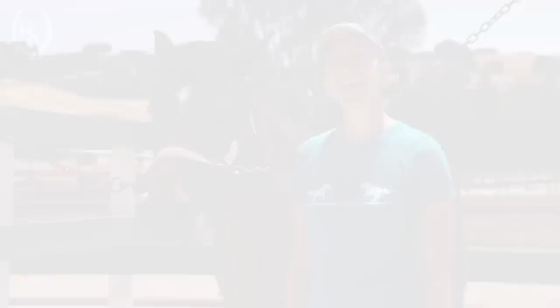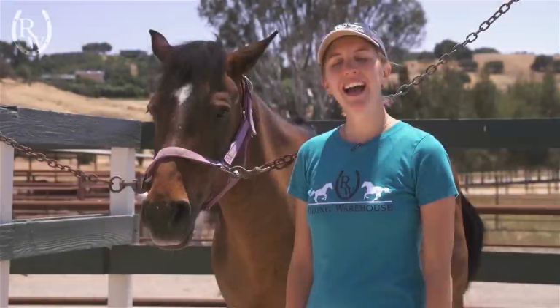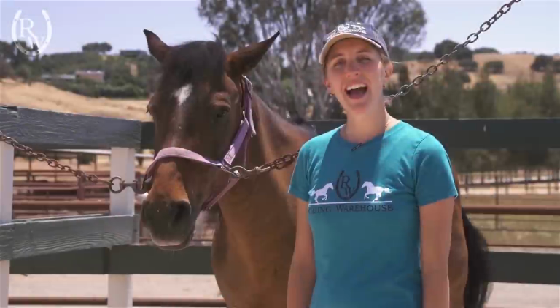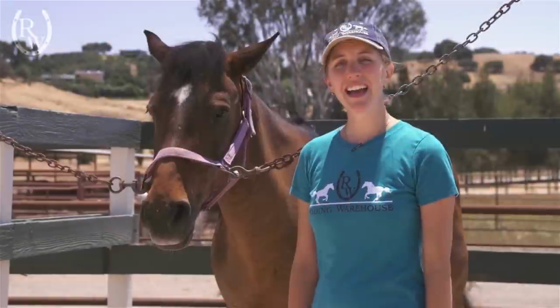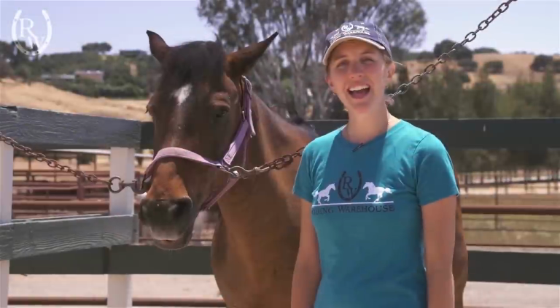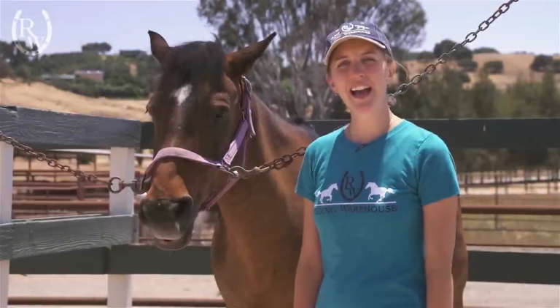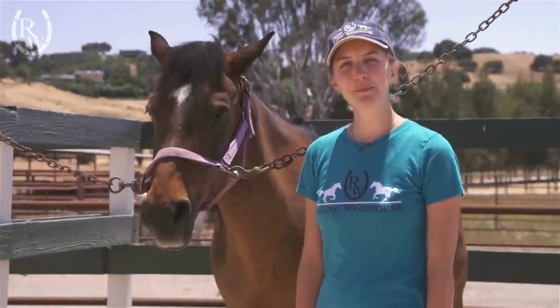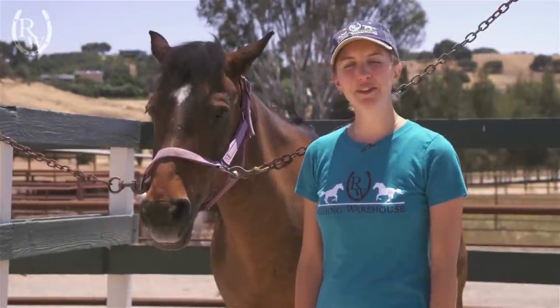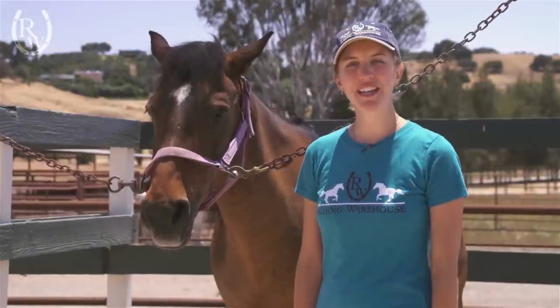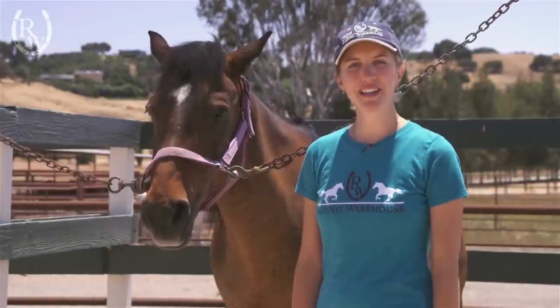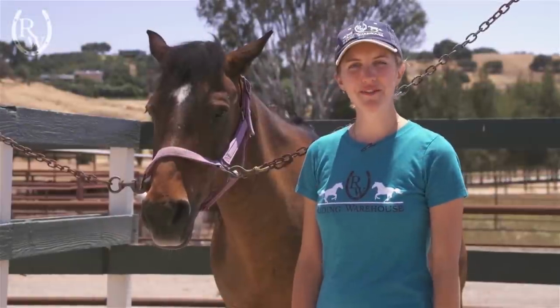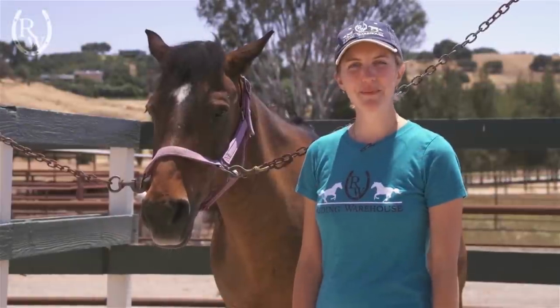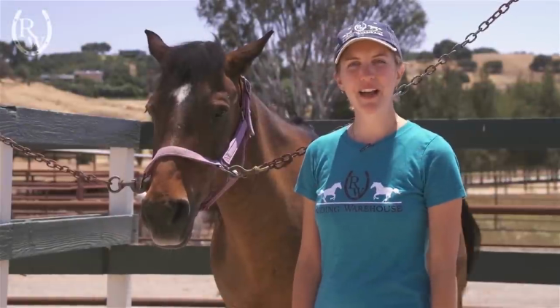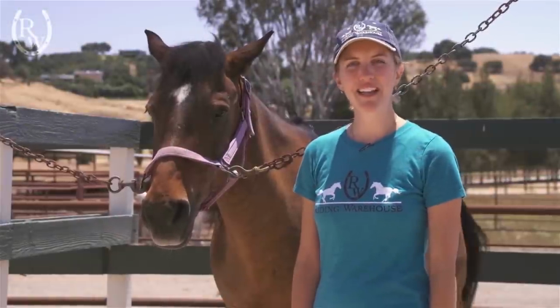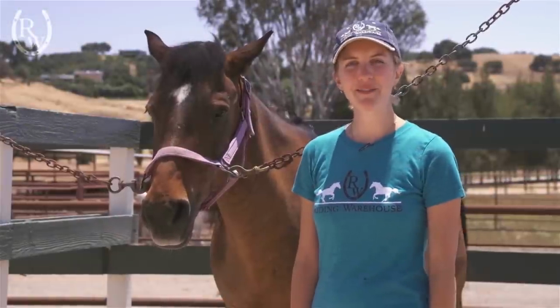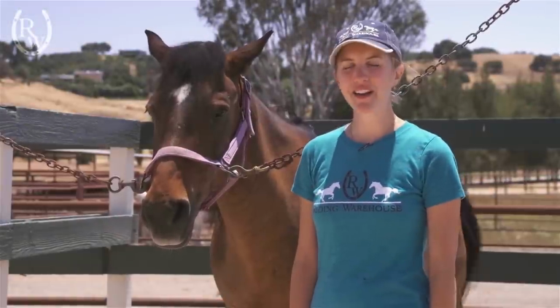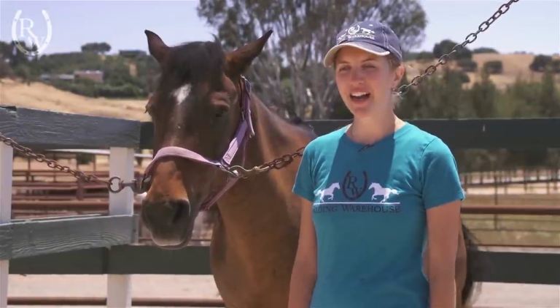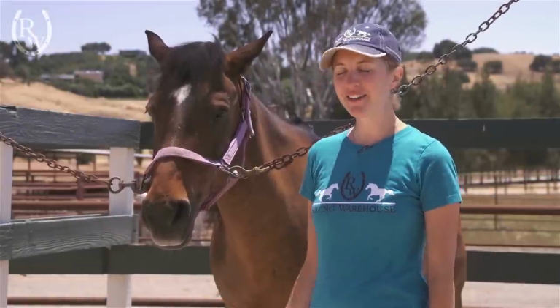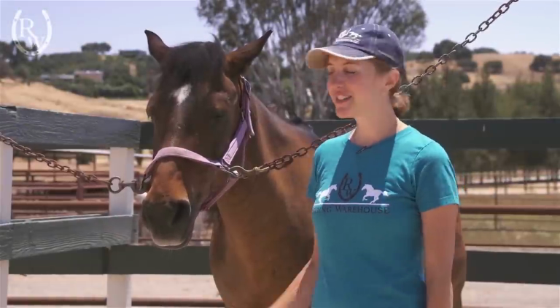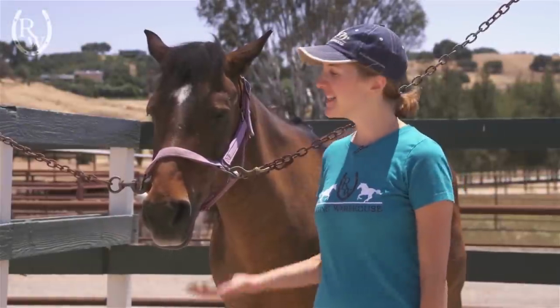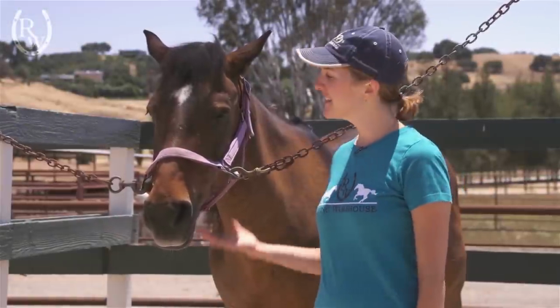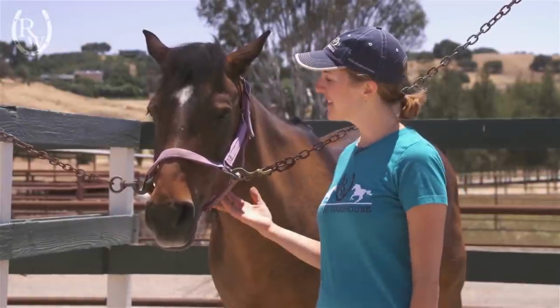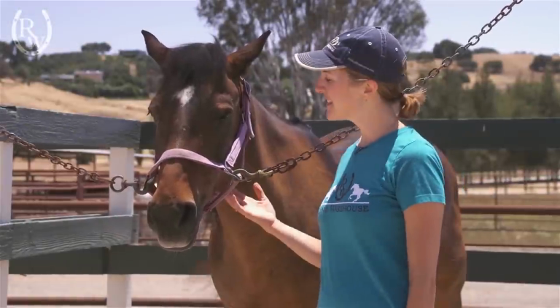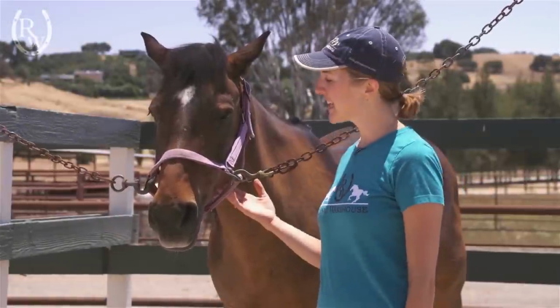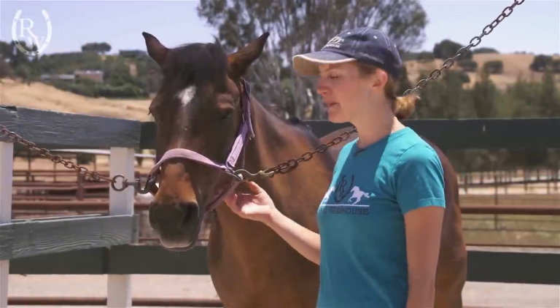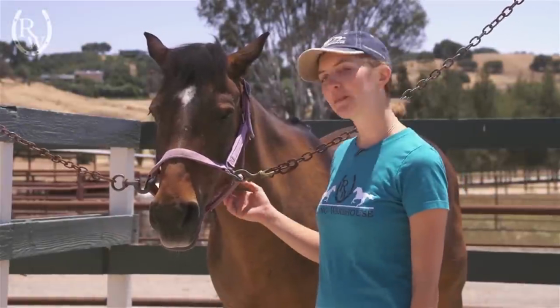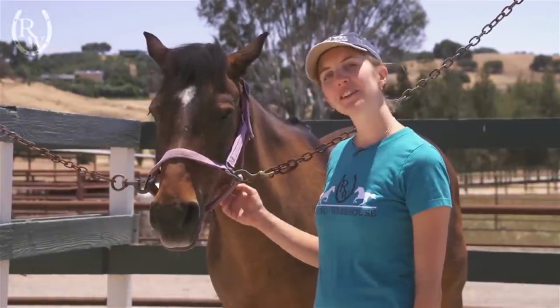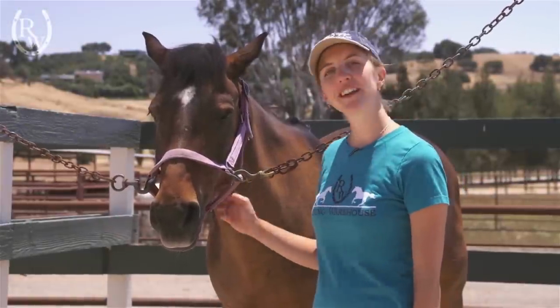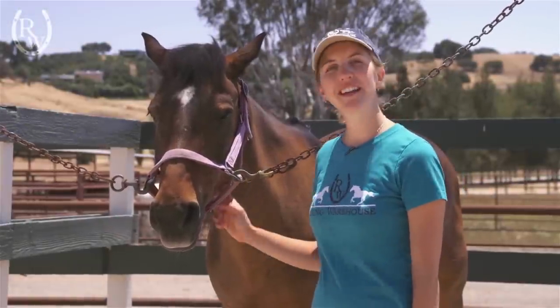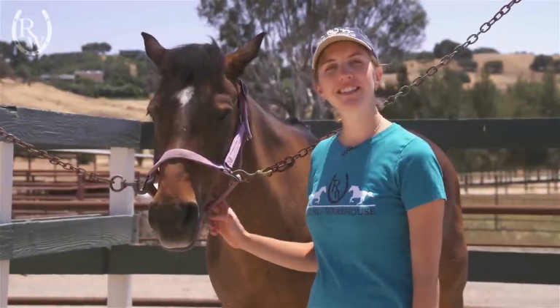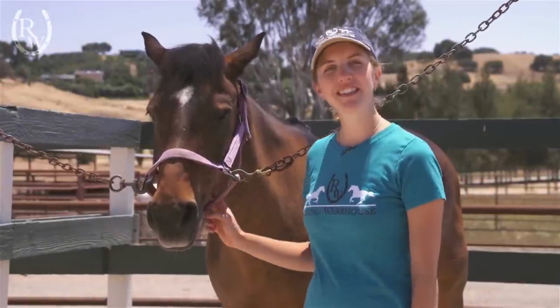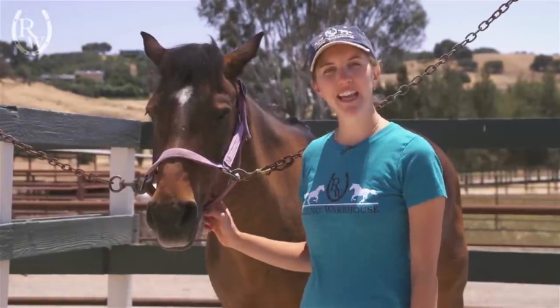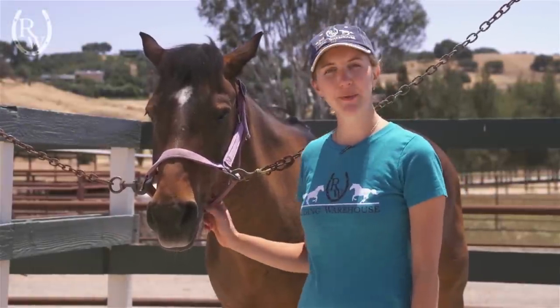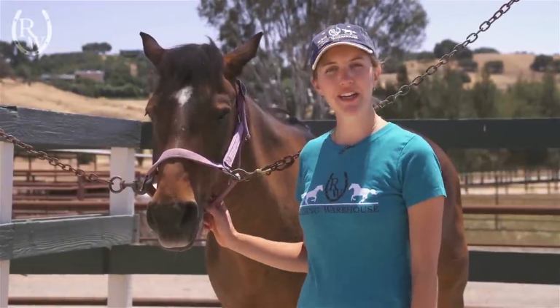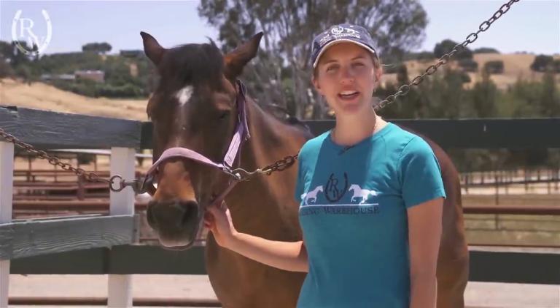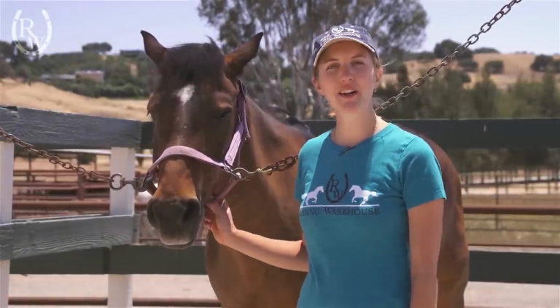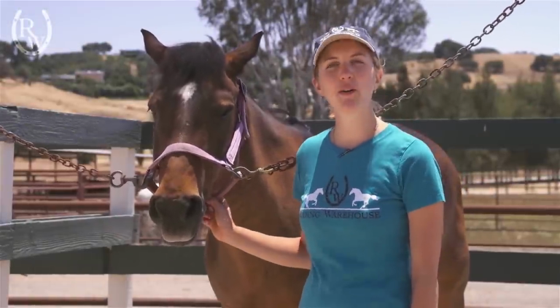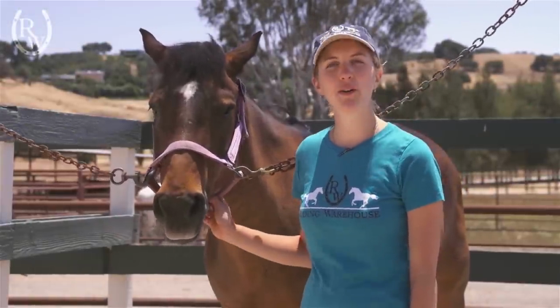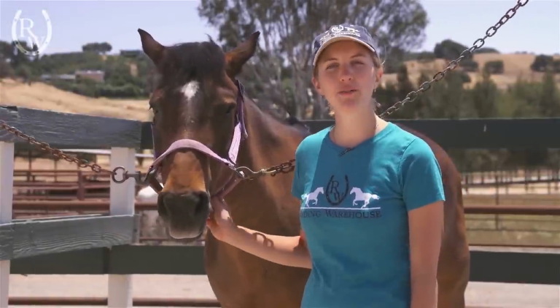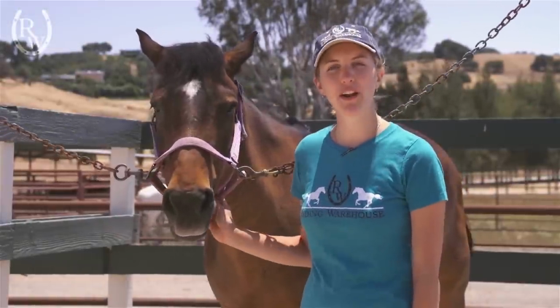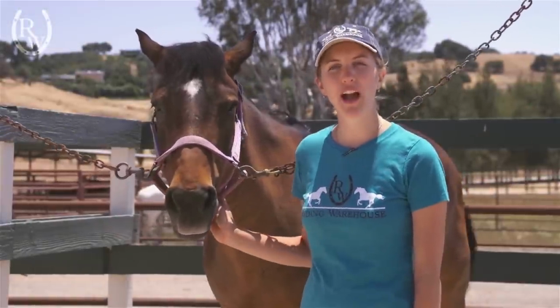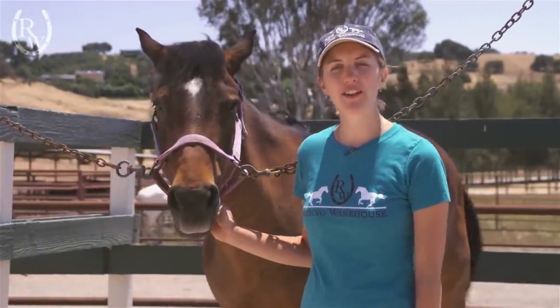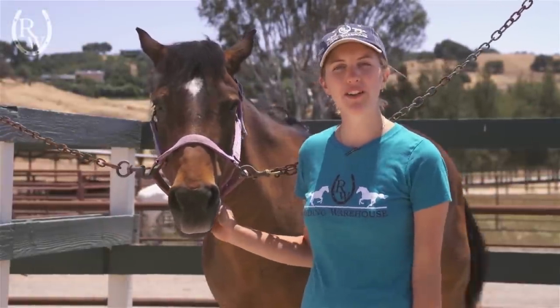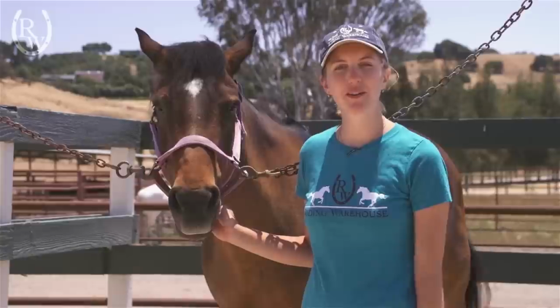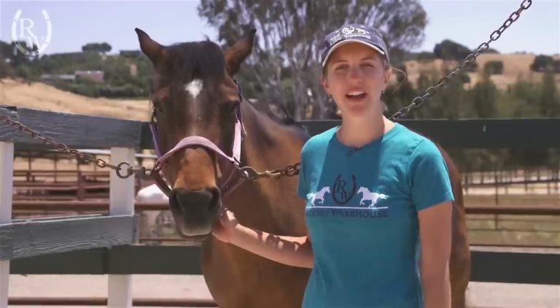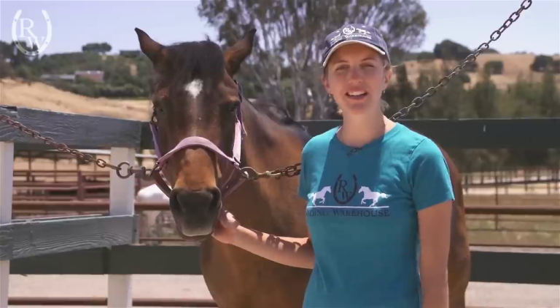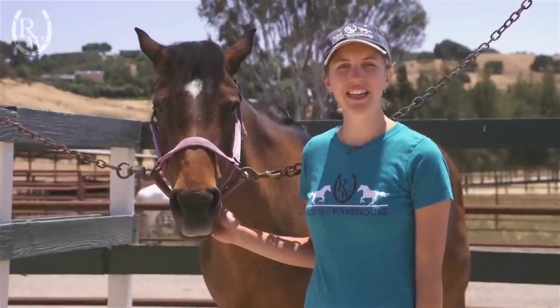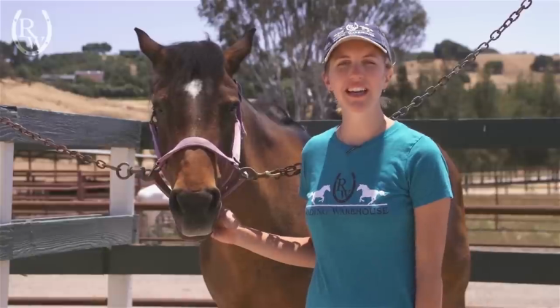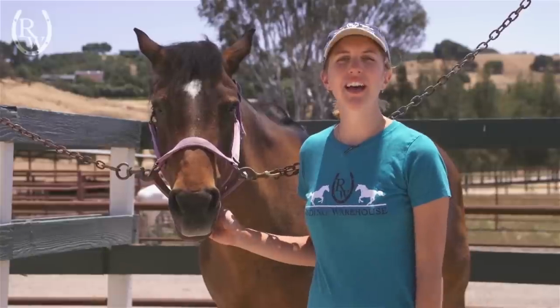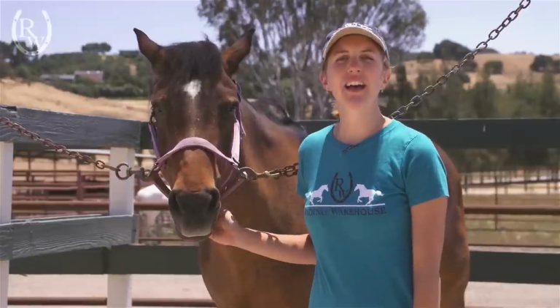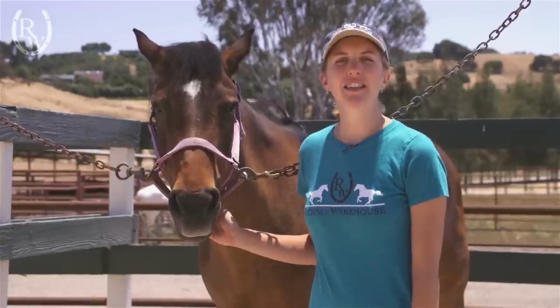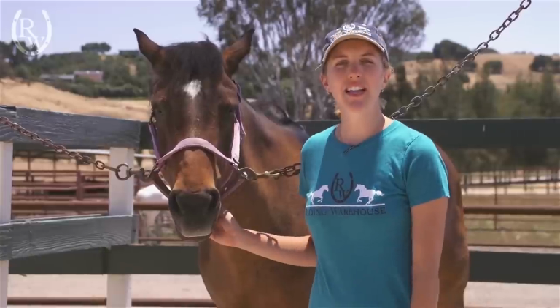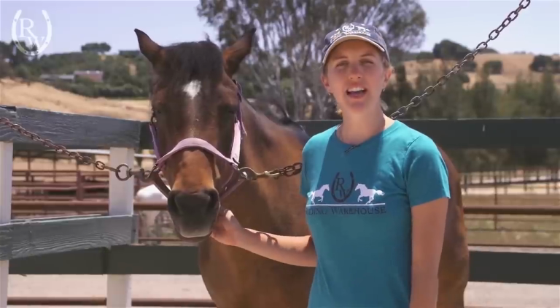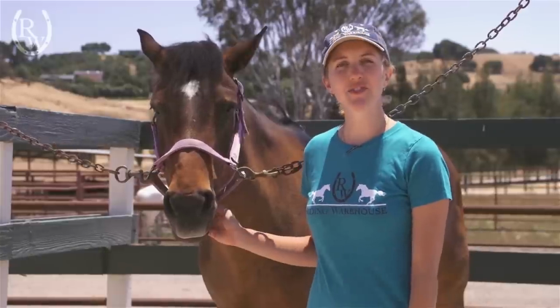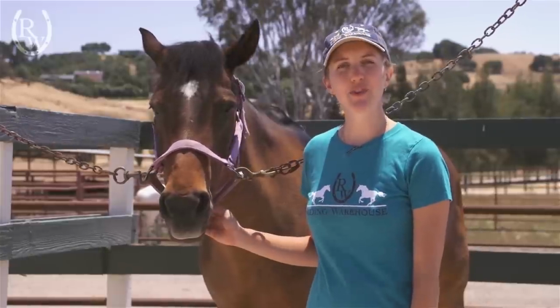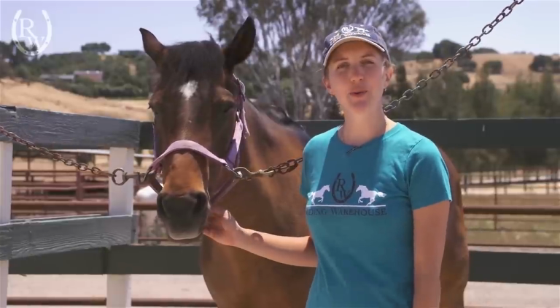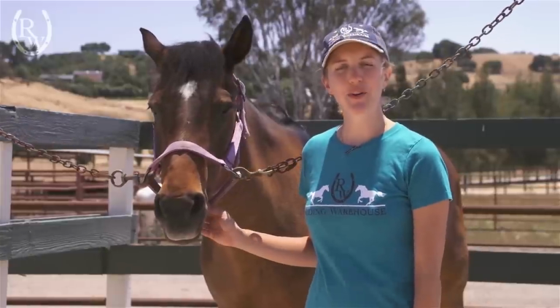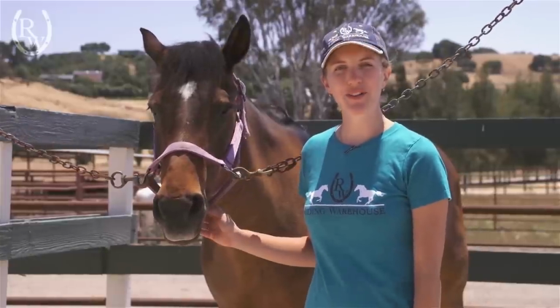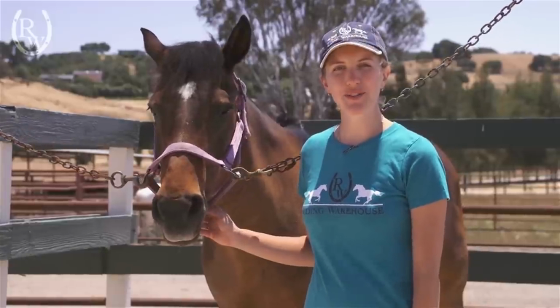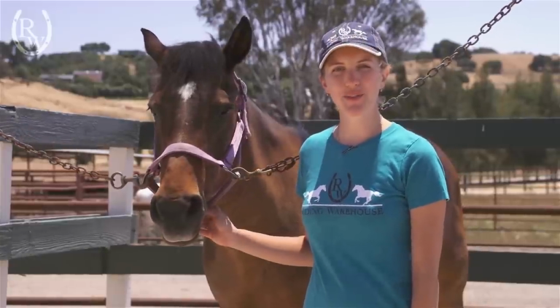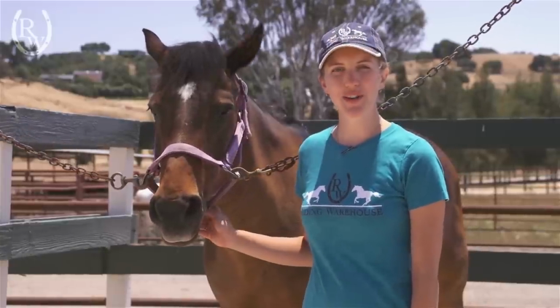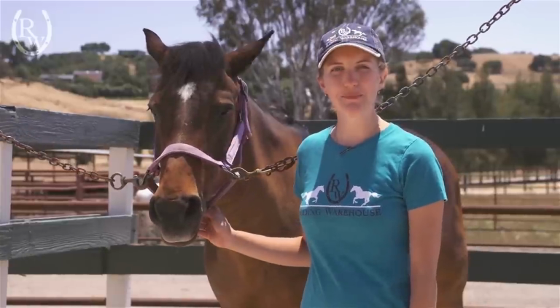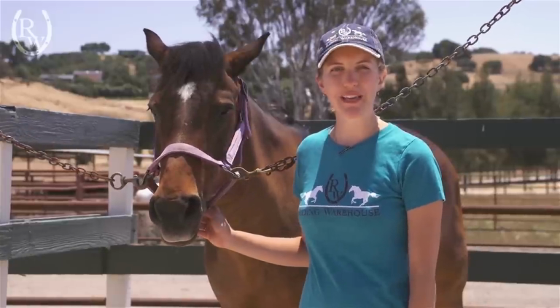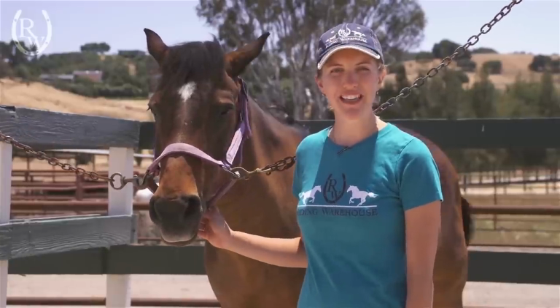Hi, I'm Marina from Riding Warehouse and this is Gambler. Today we're going to go over how to correctly size your horse for a bit.